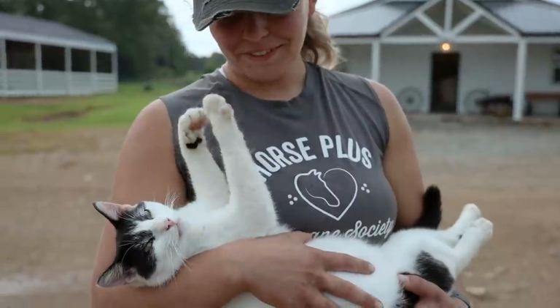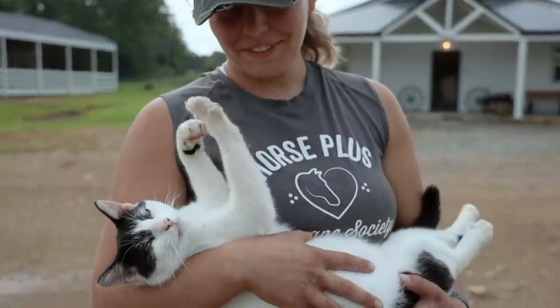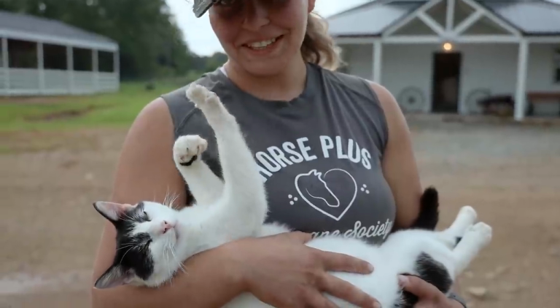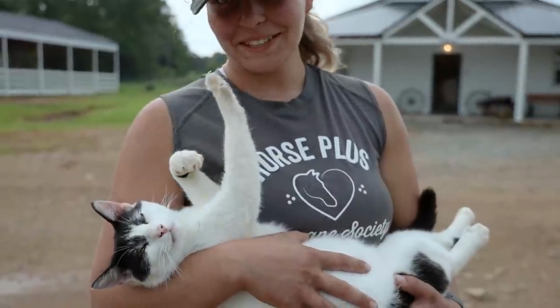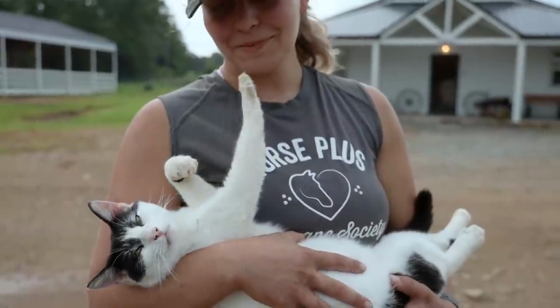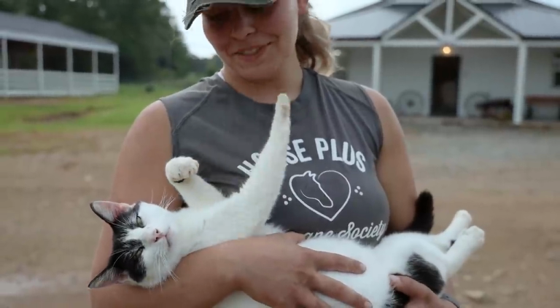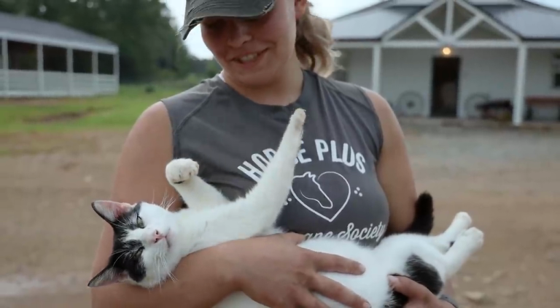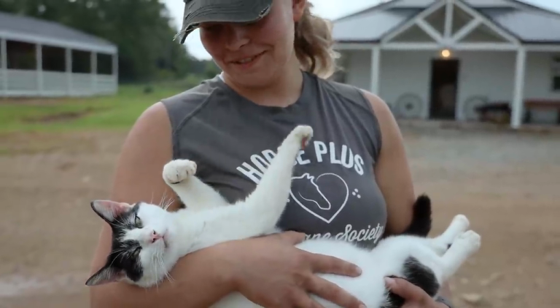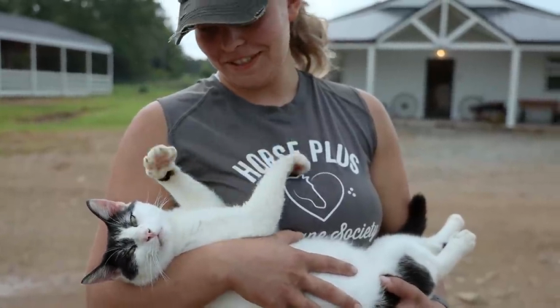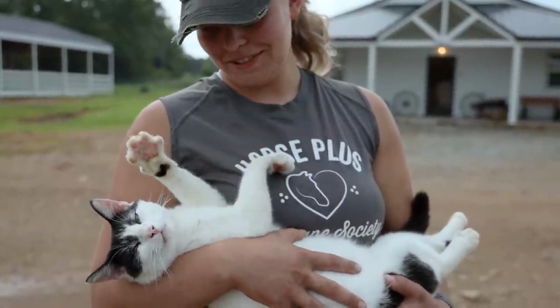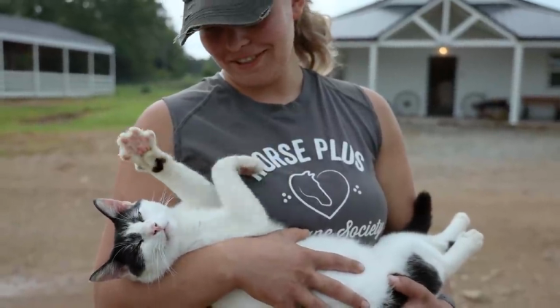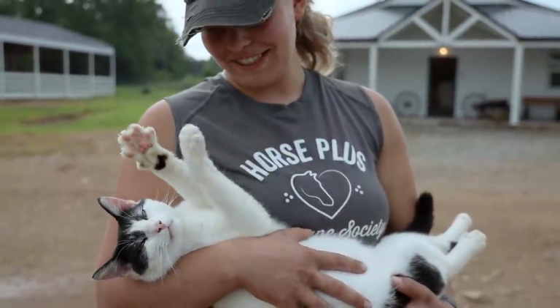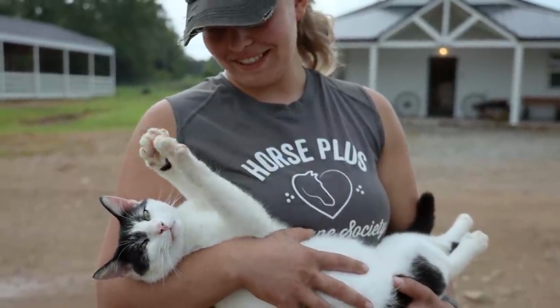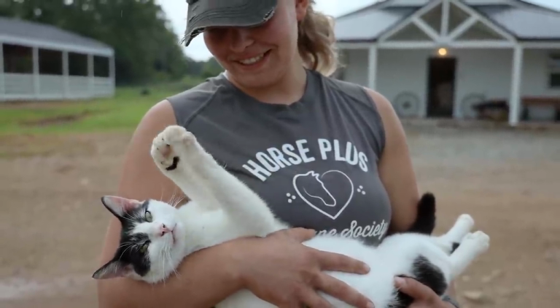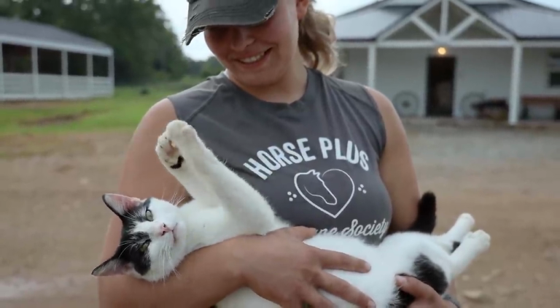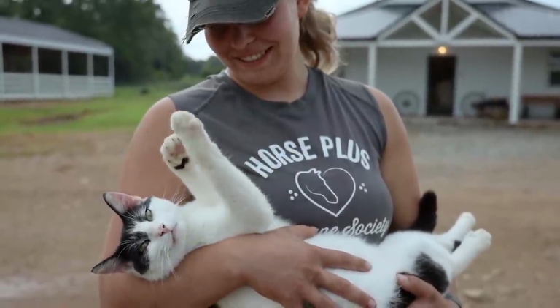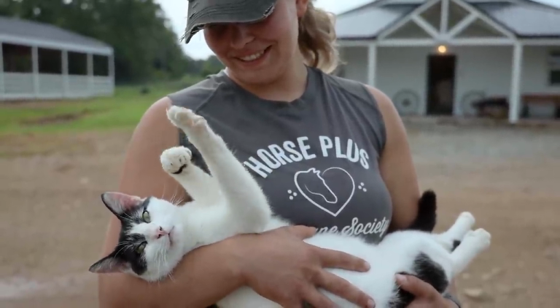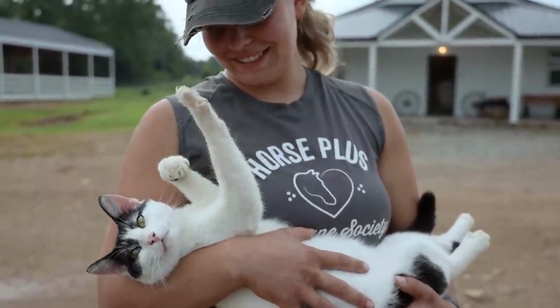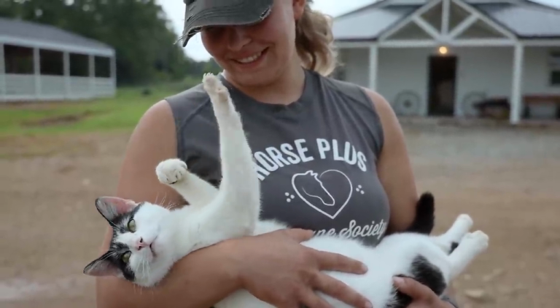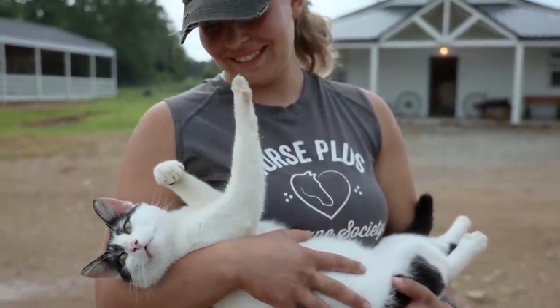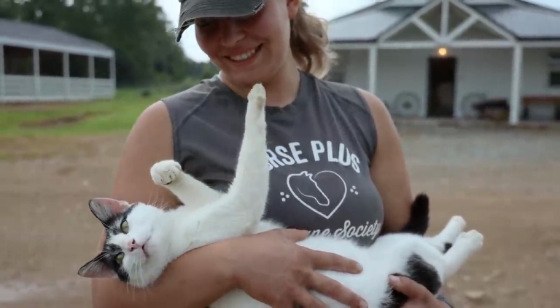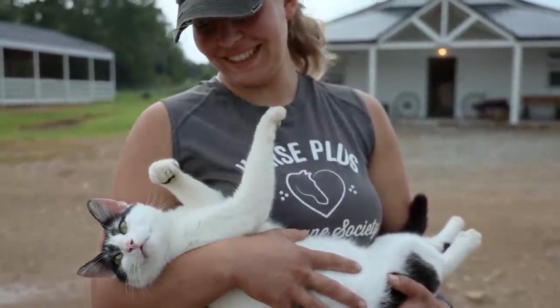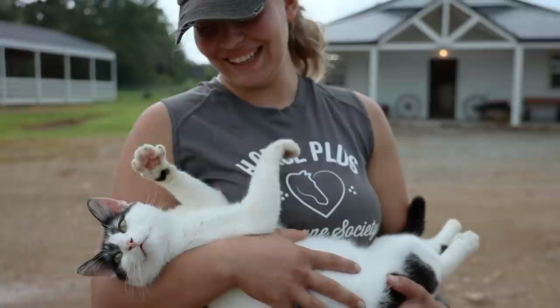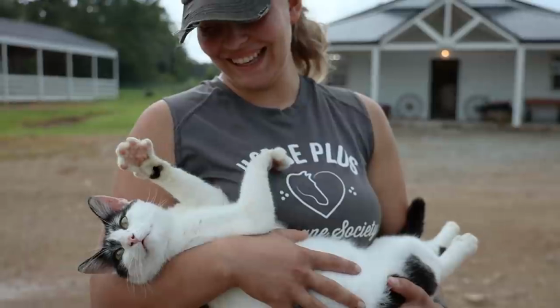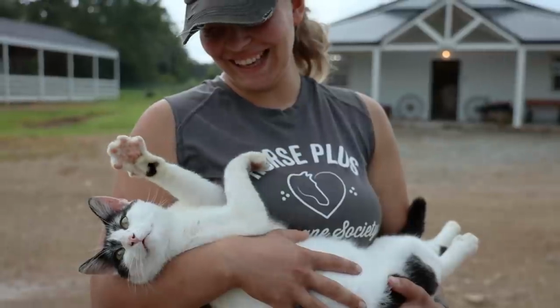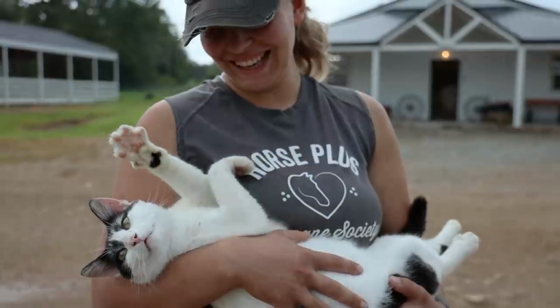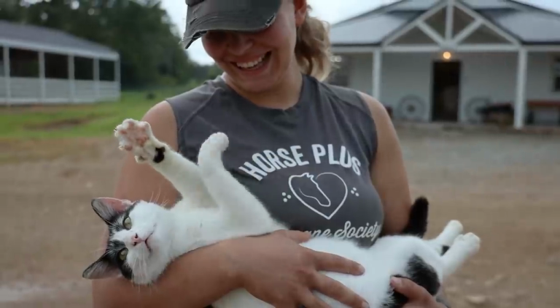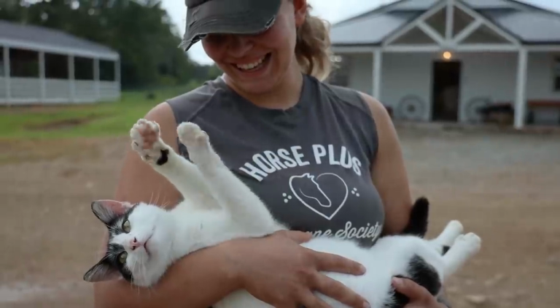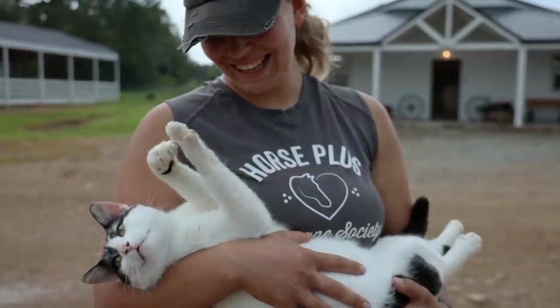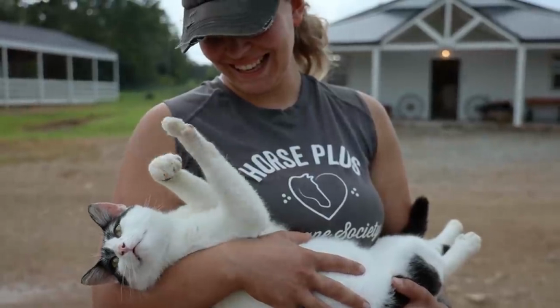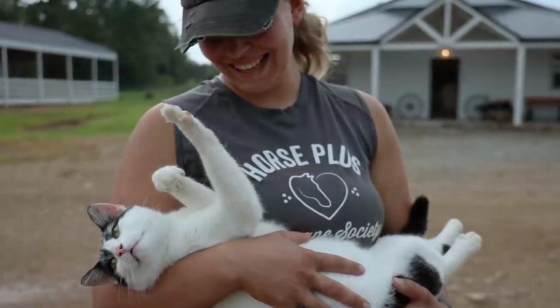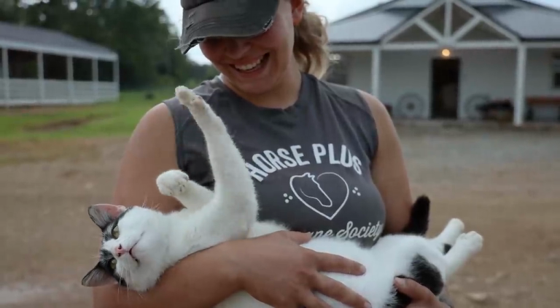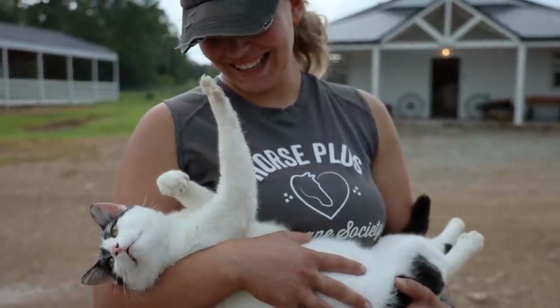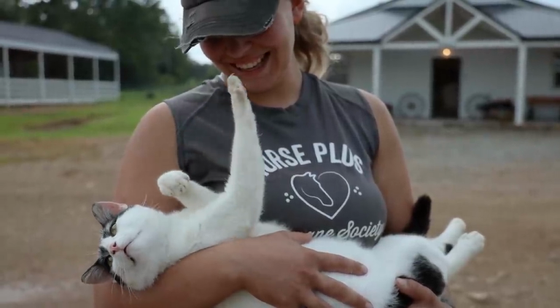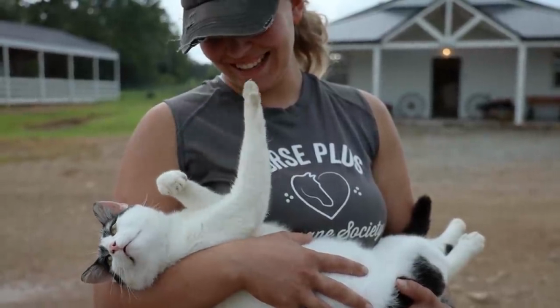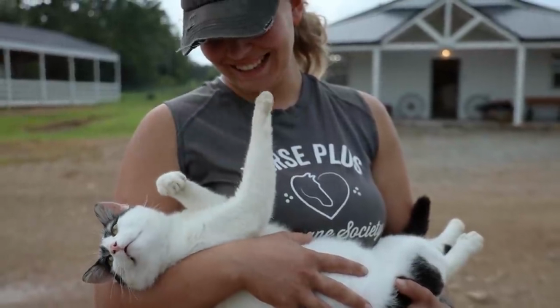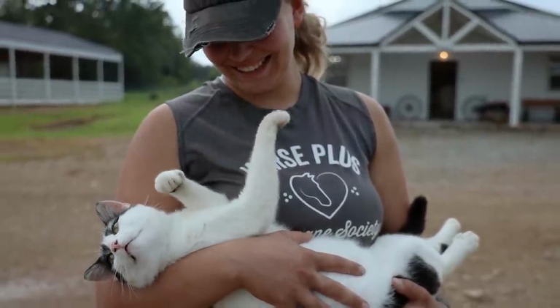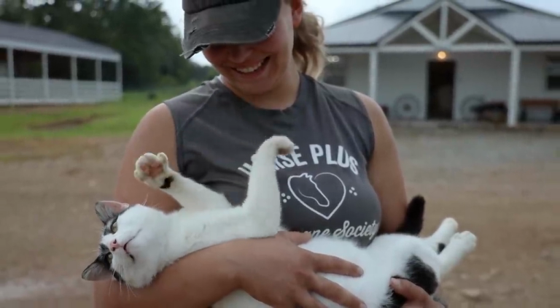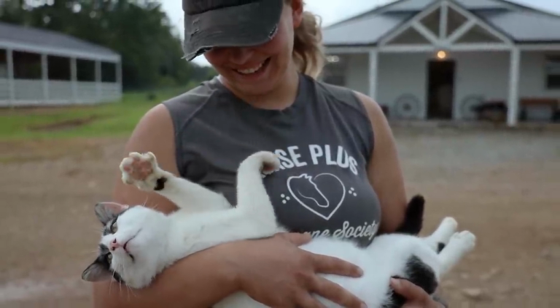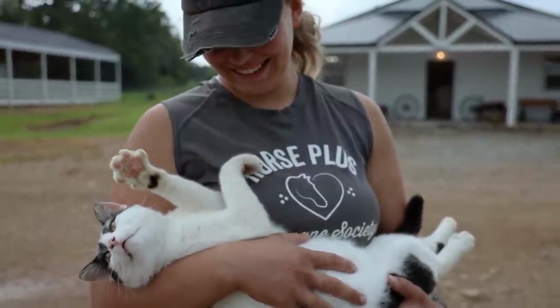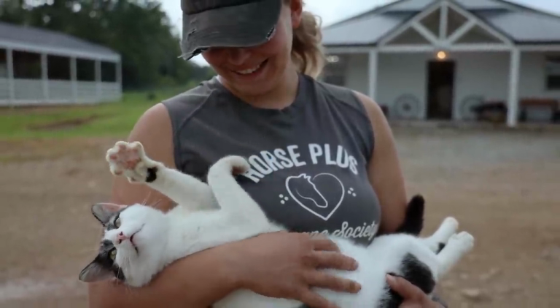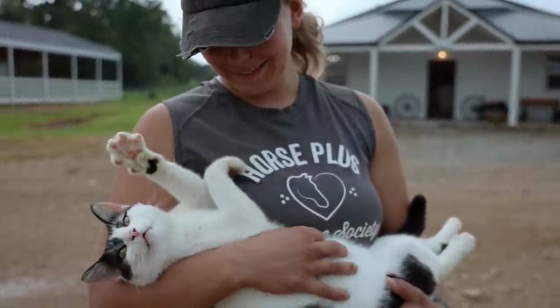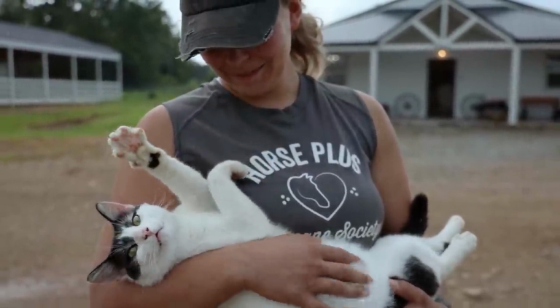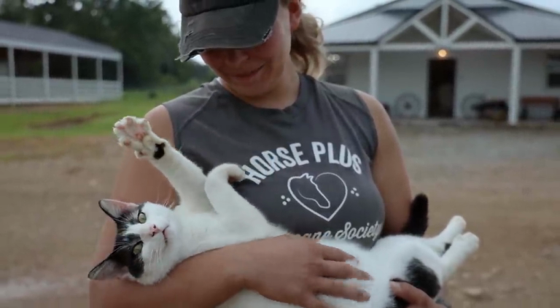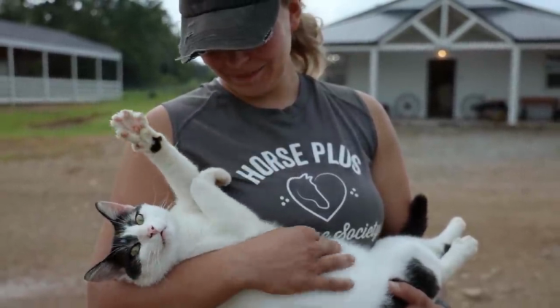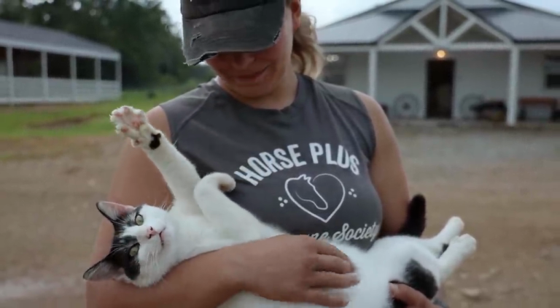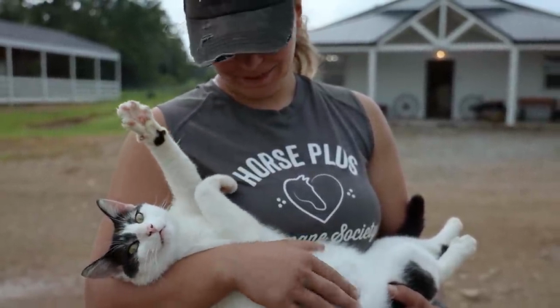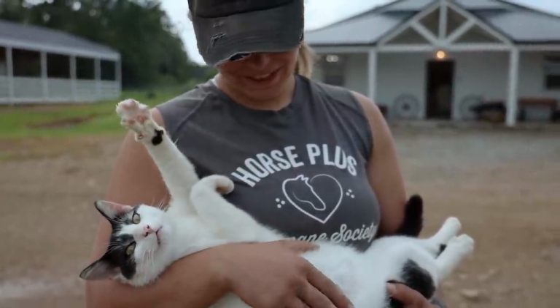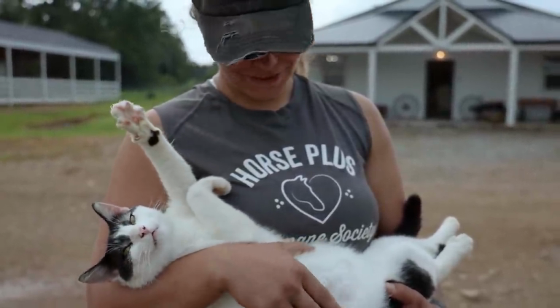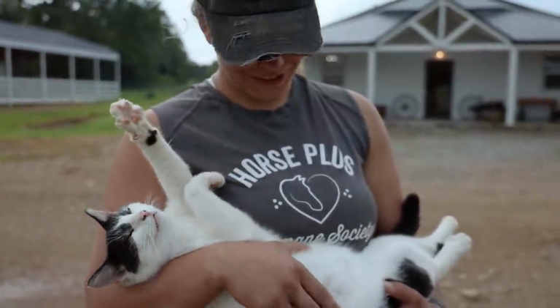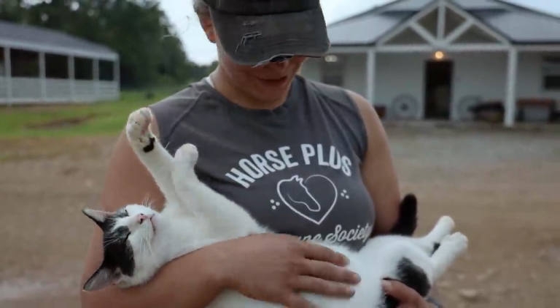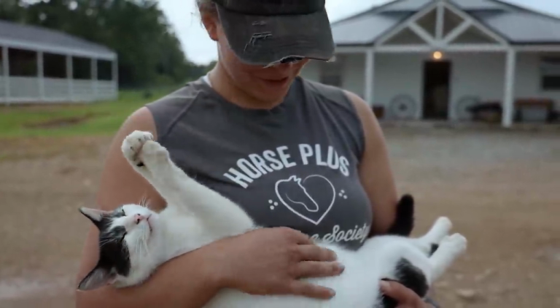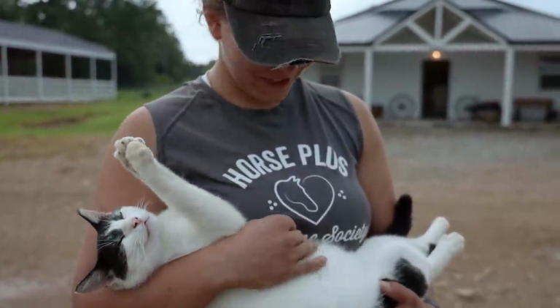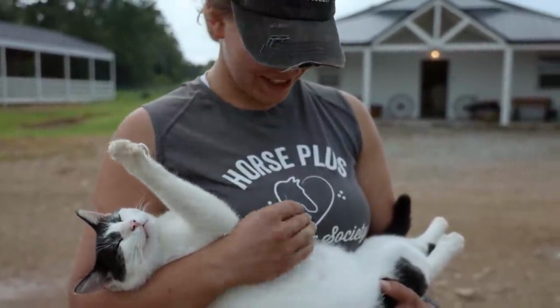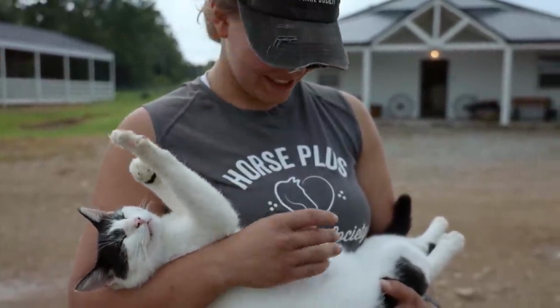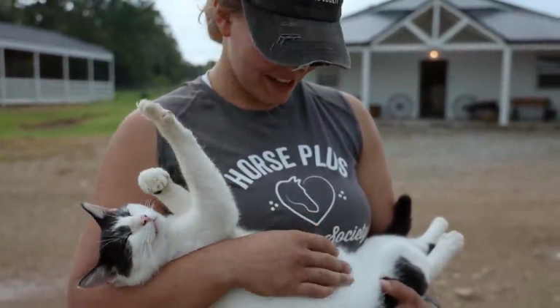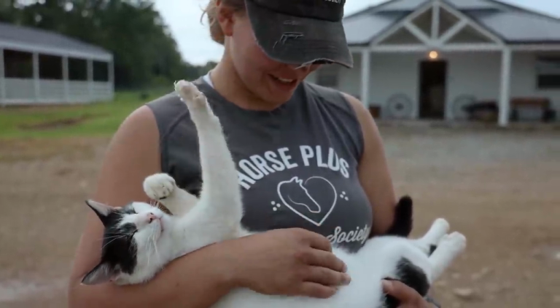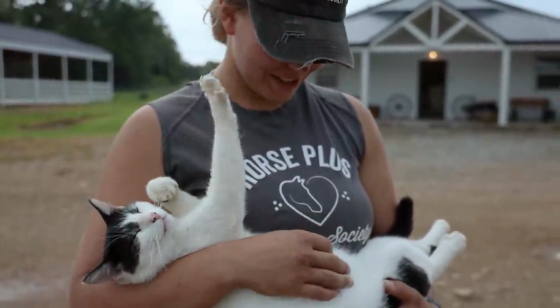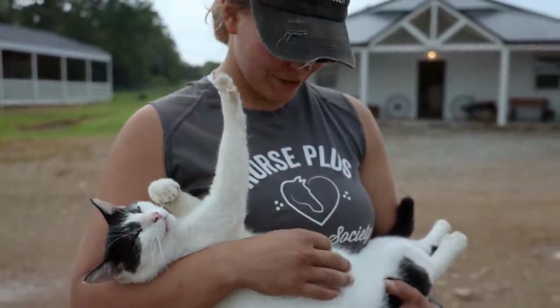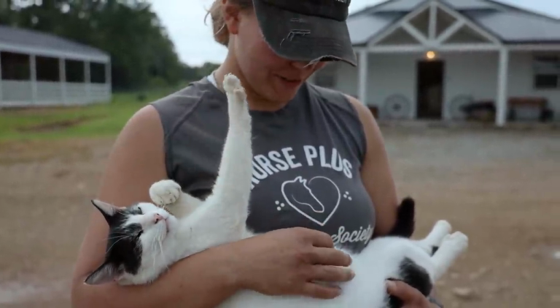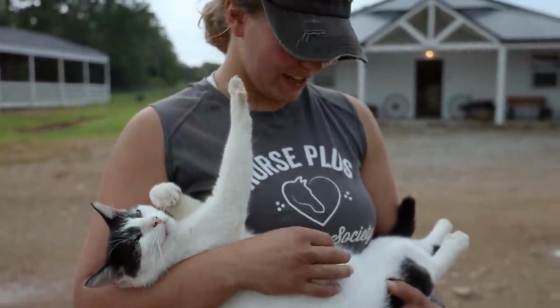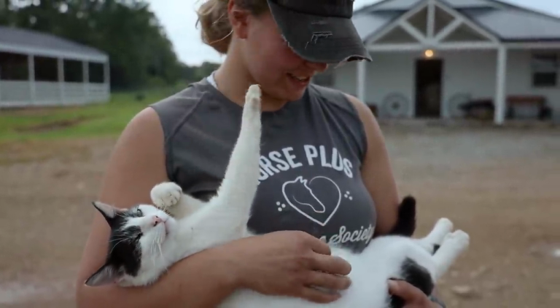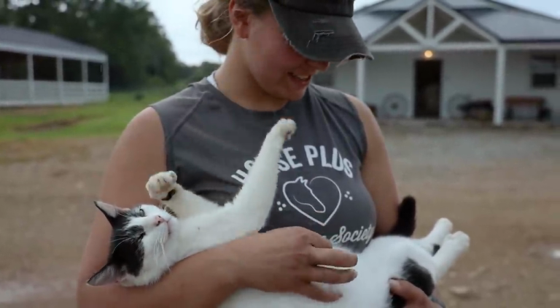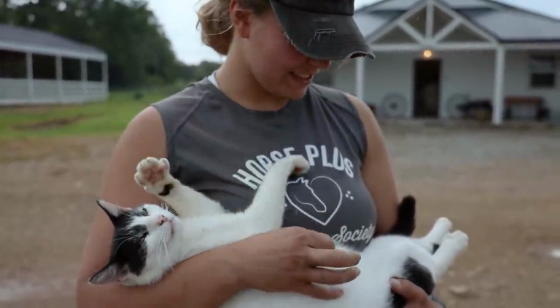Phantom, what are you doing? Phantom is so happy right now, even though it's starting to rain again.